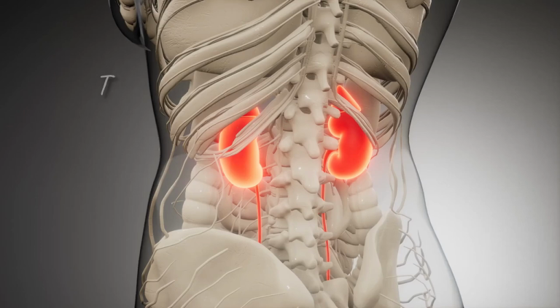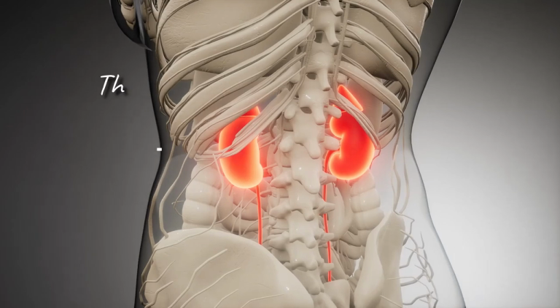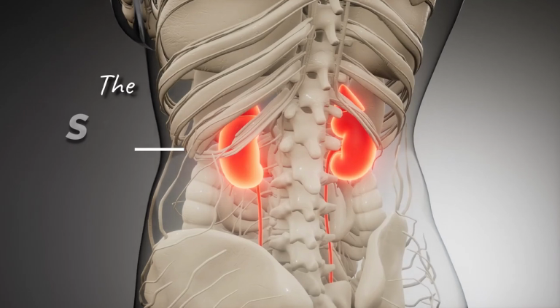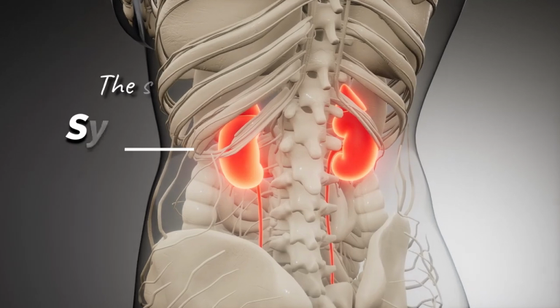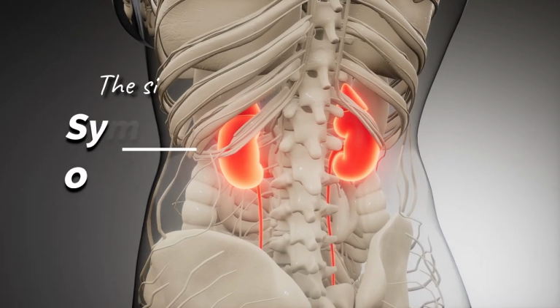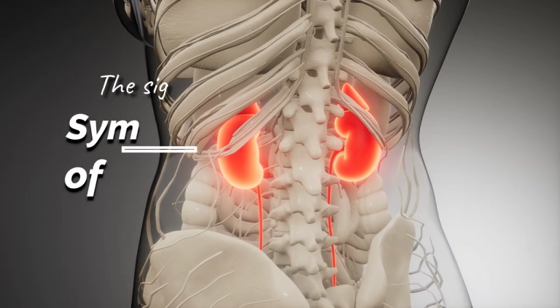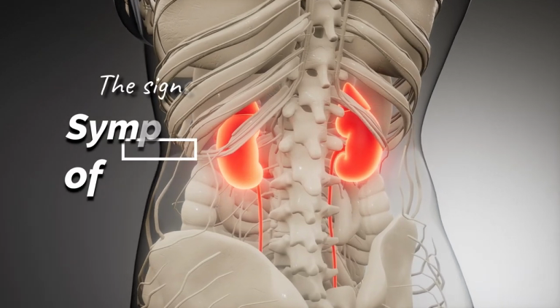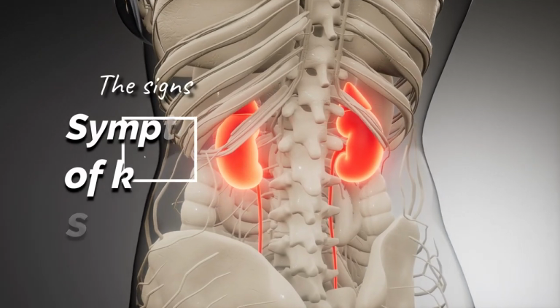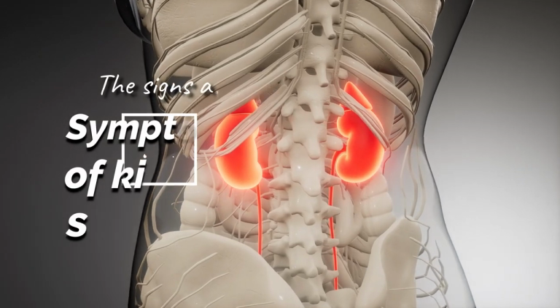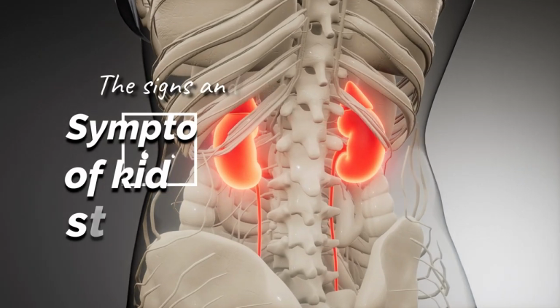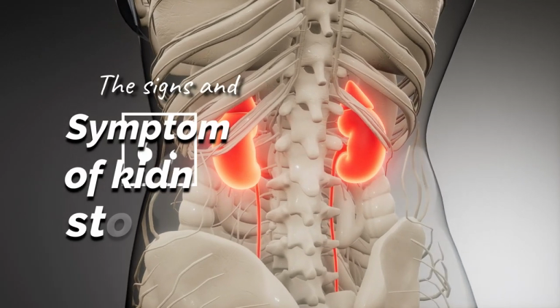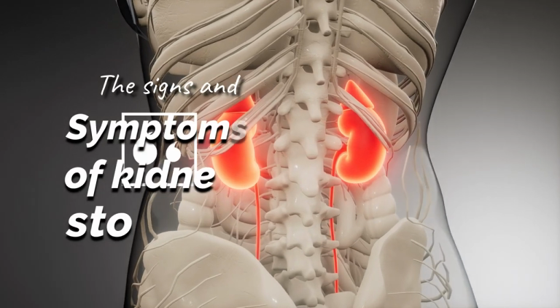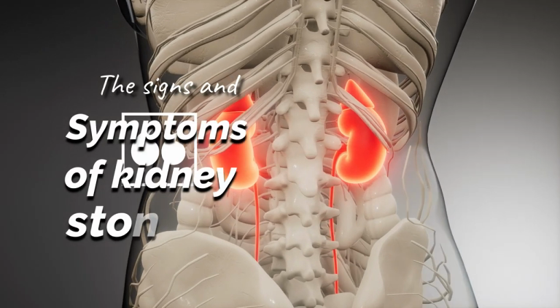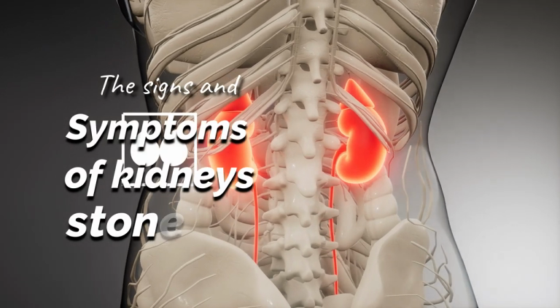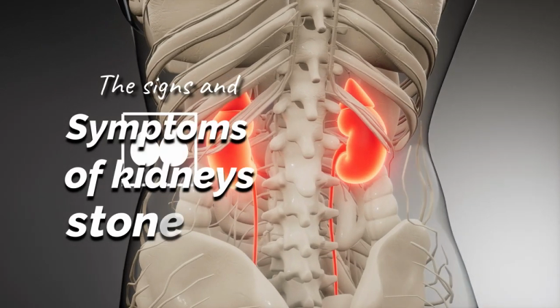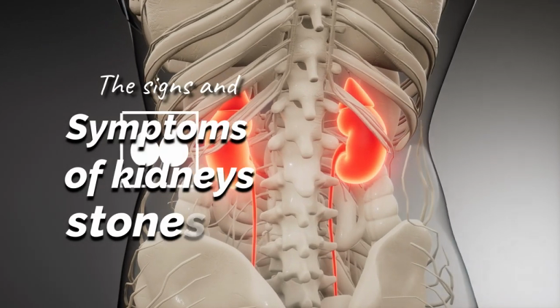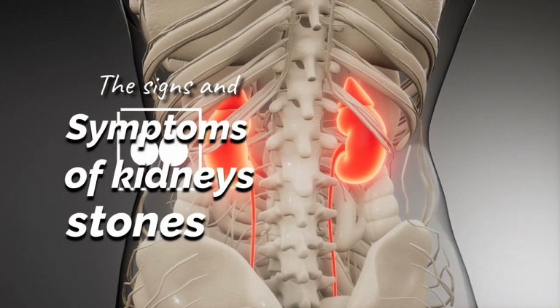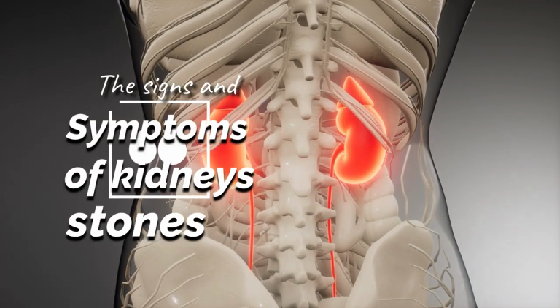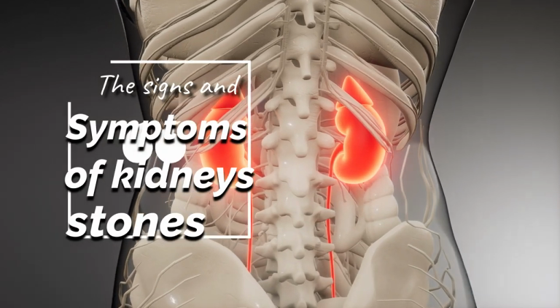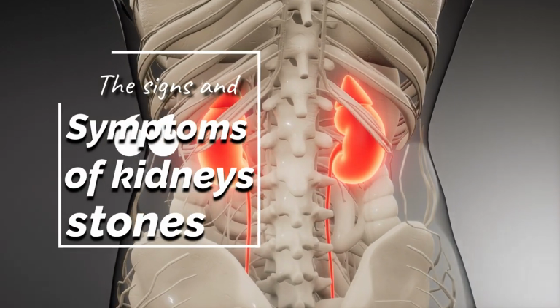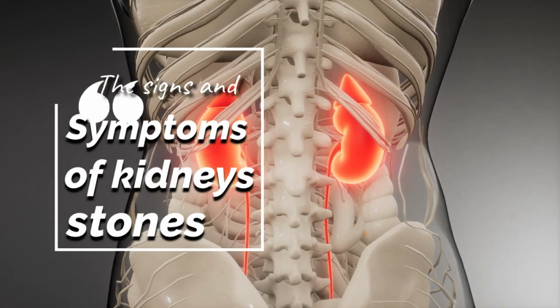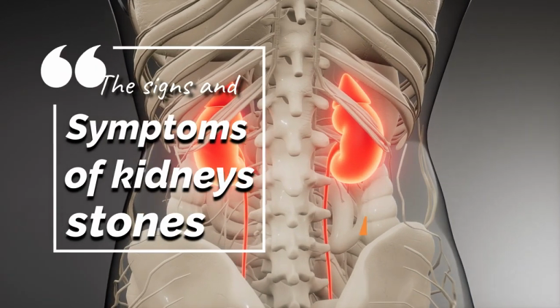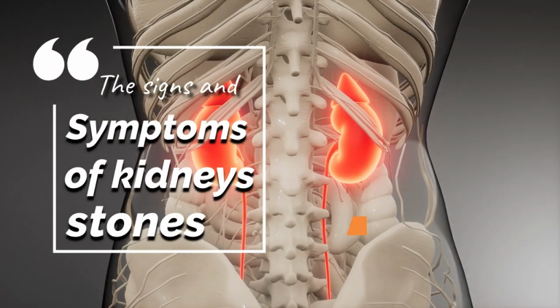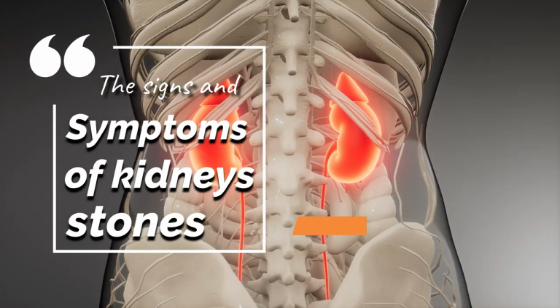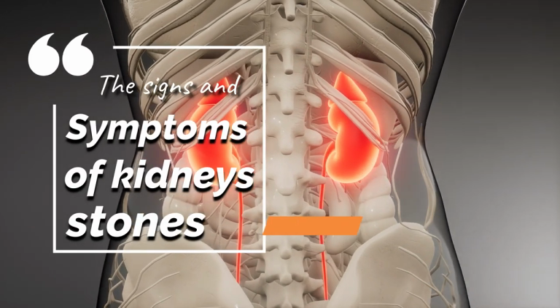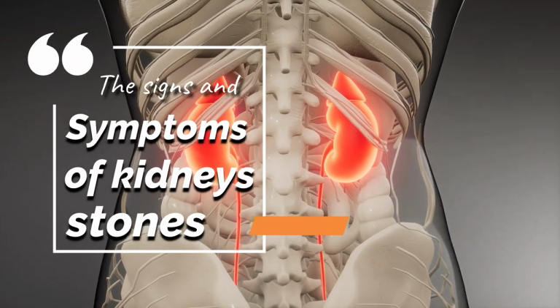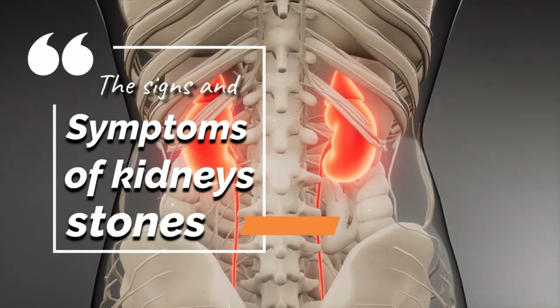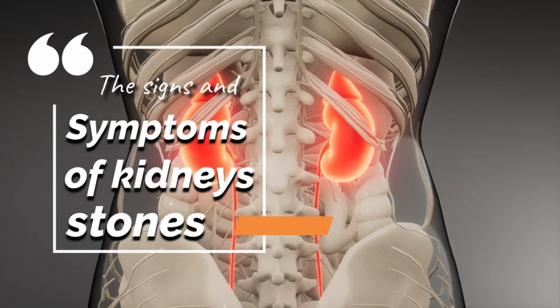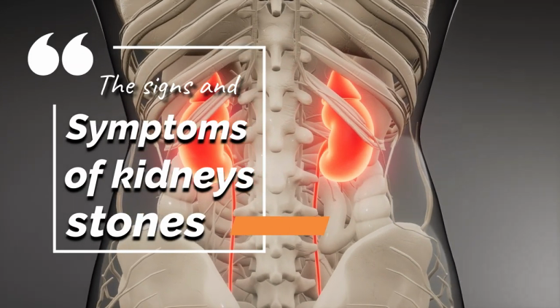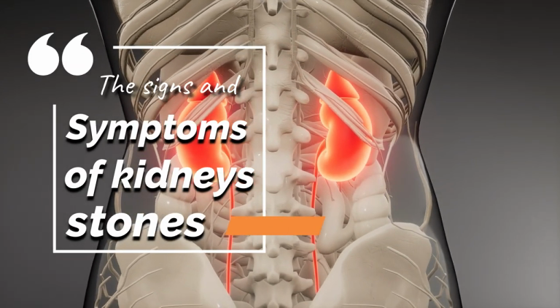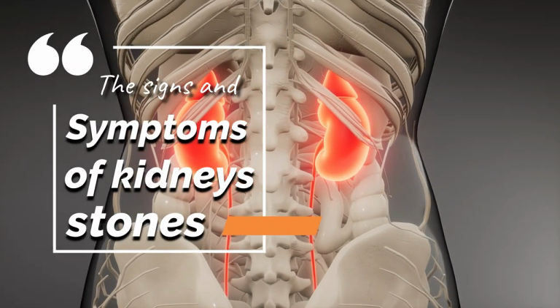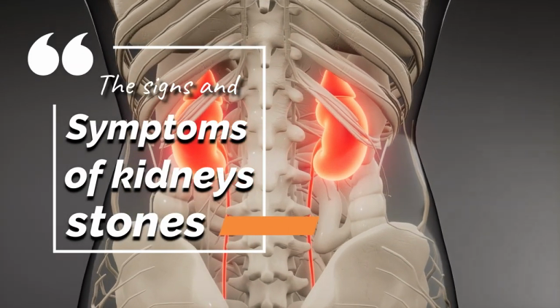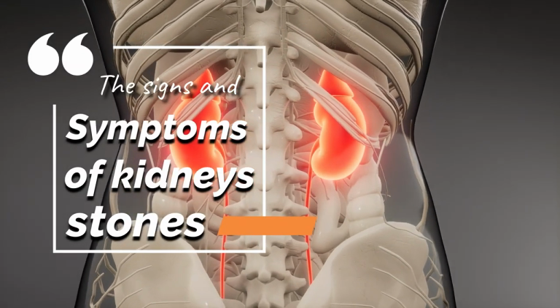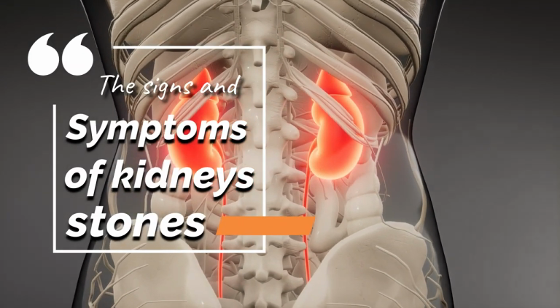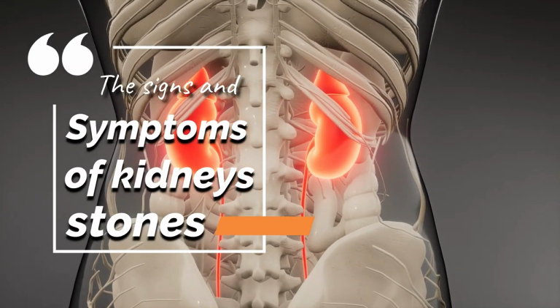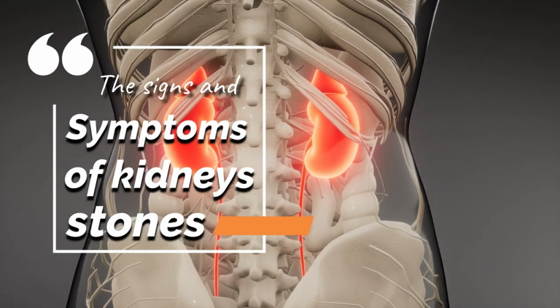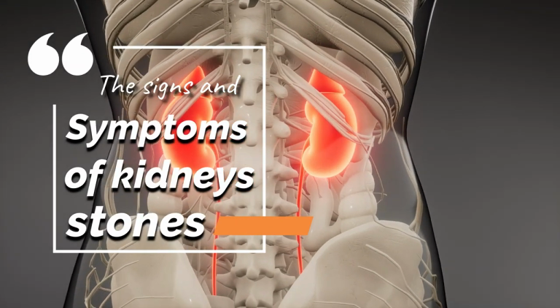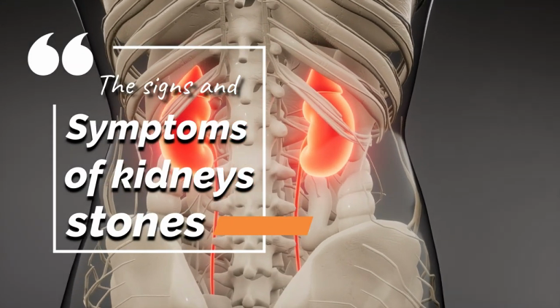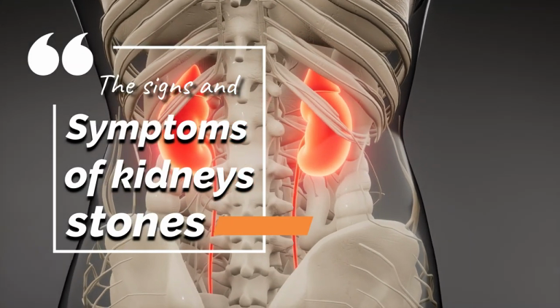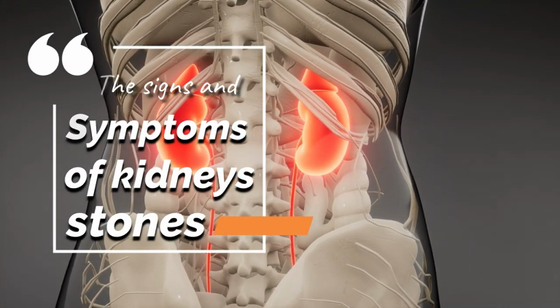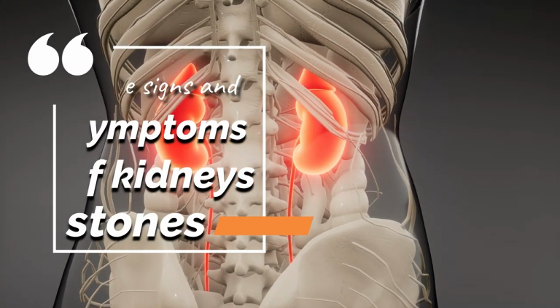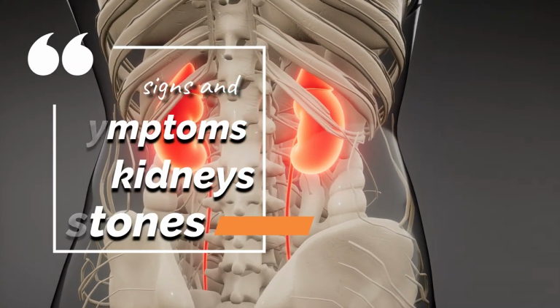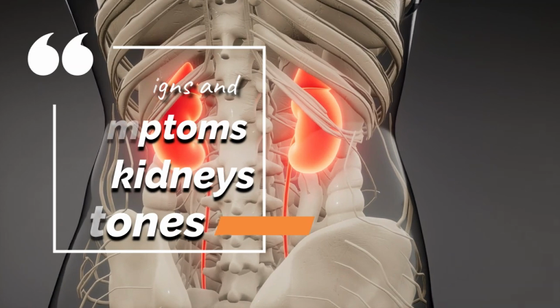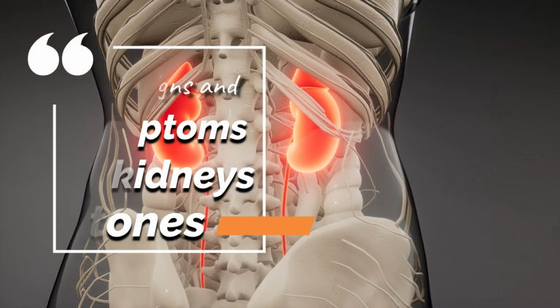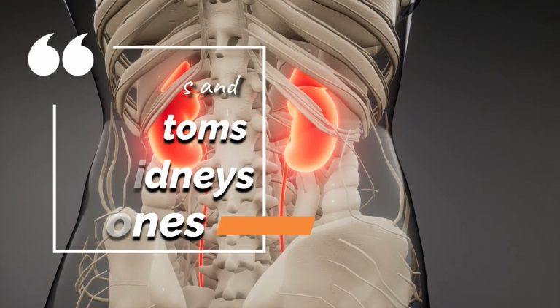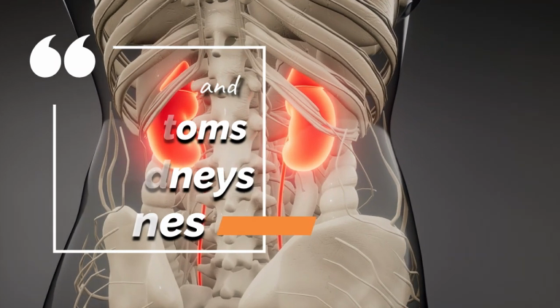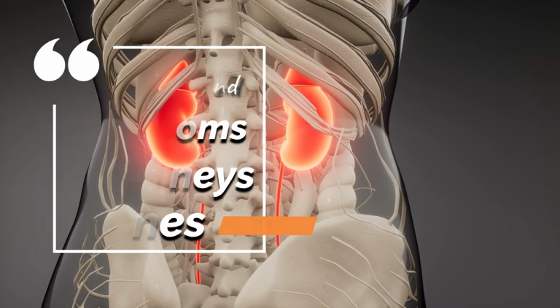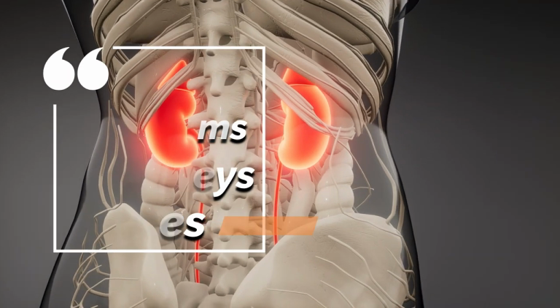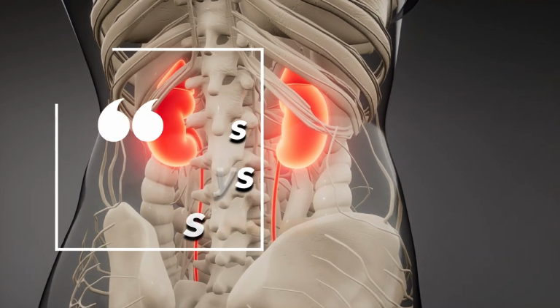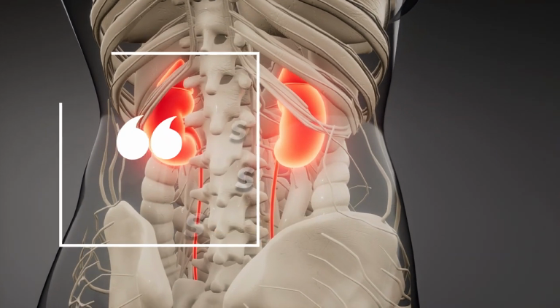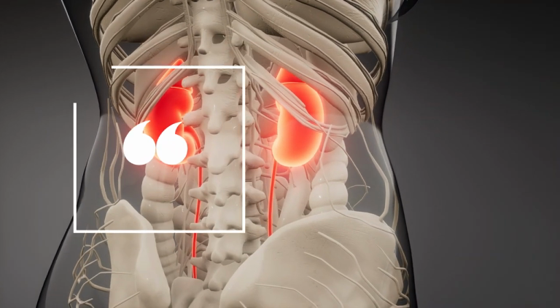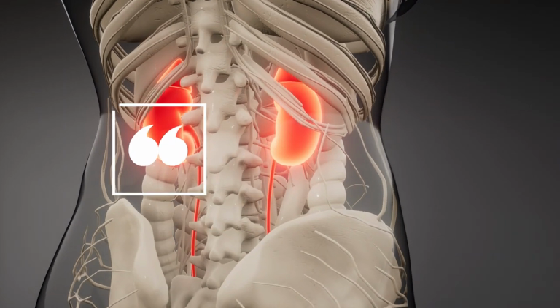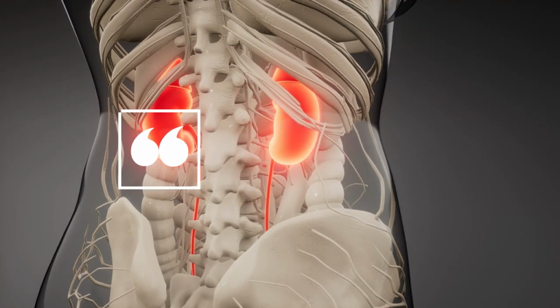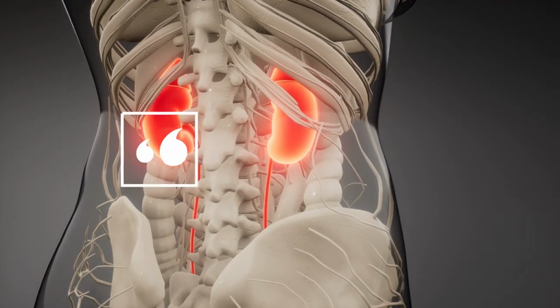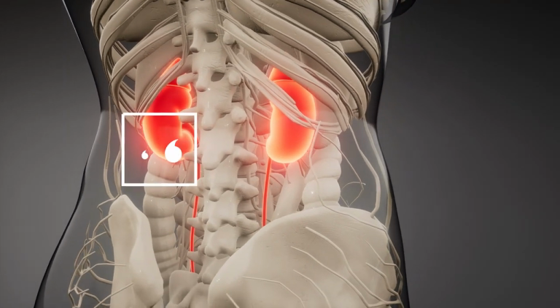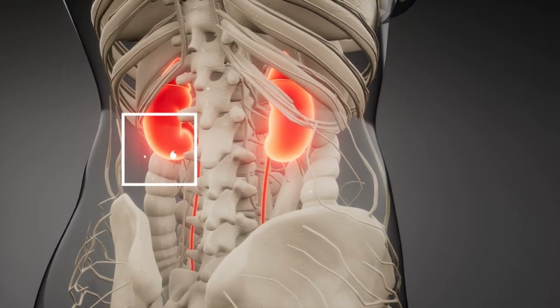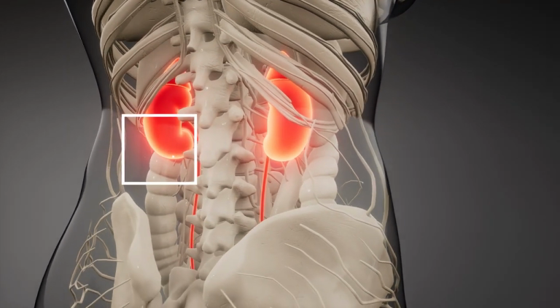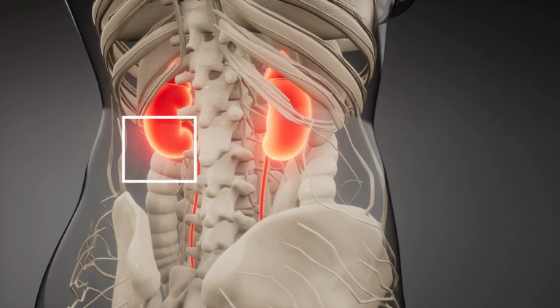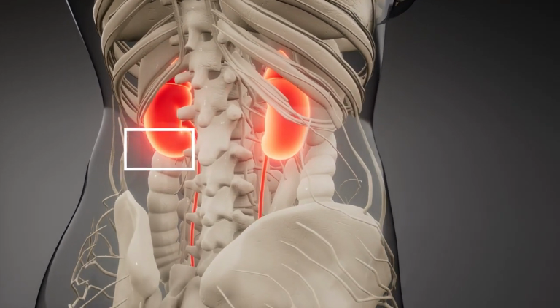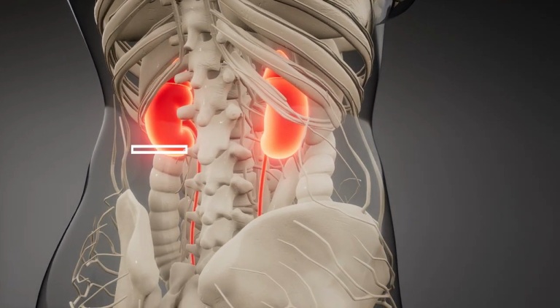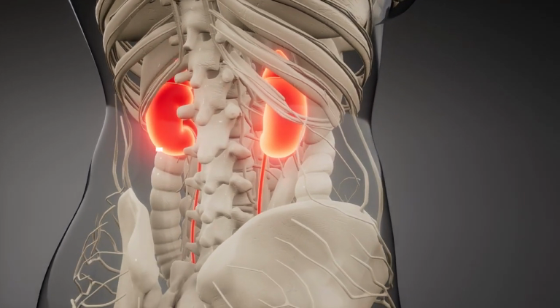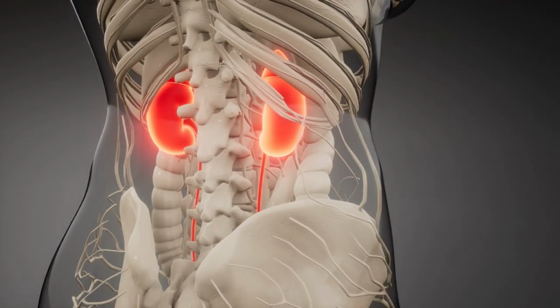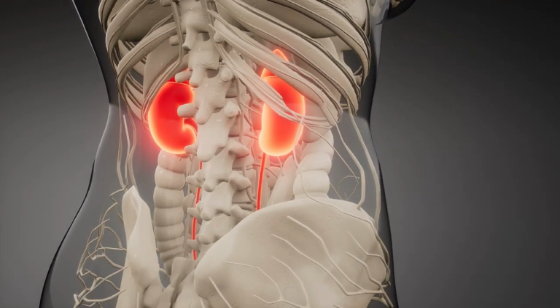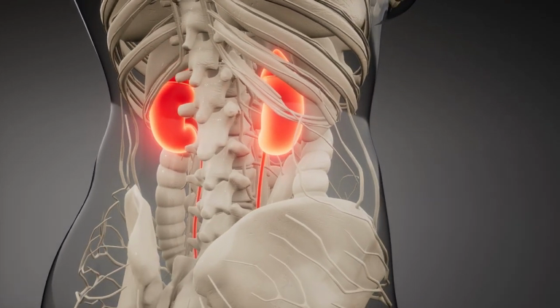In this video, we'll show you the signs and symptoms of kidney stones, so you know what to look out for. Let's get started.